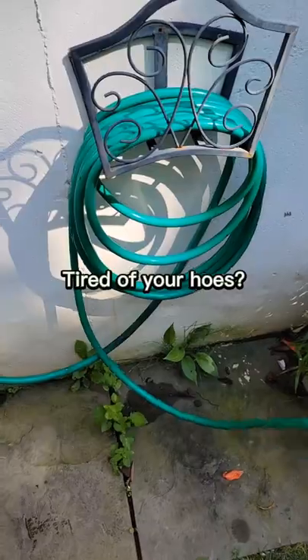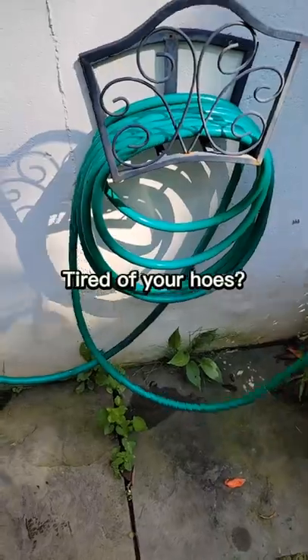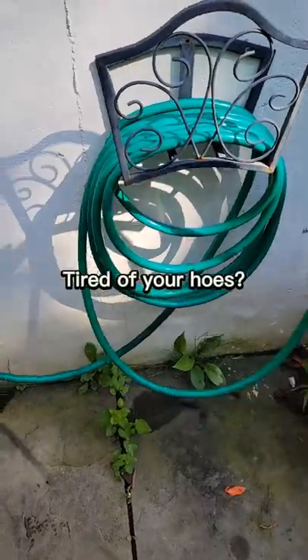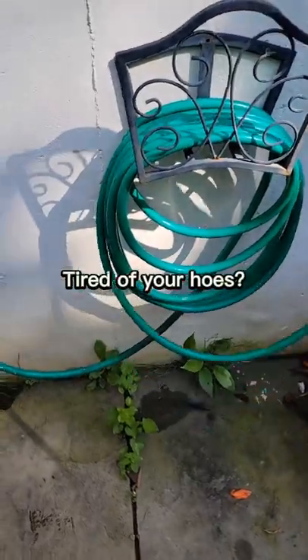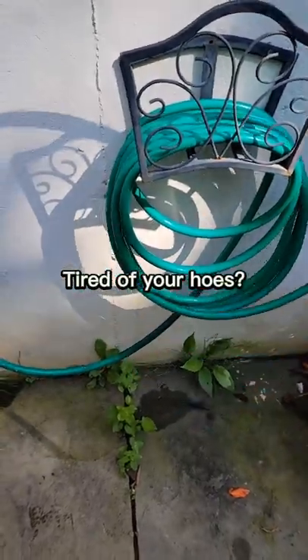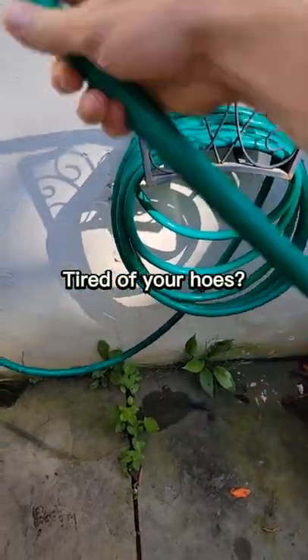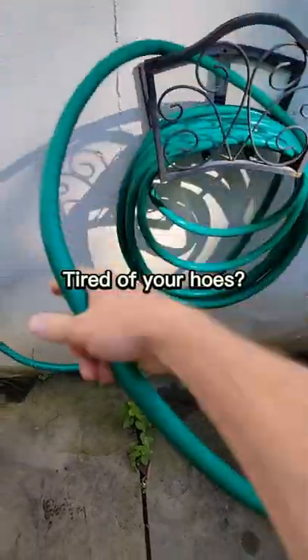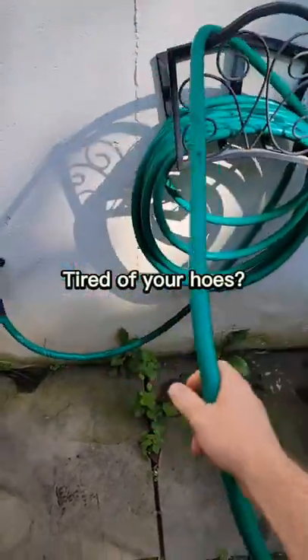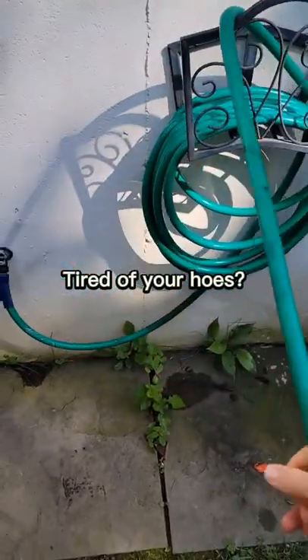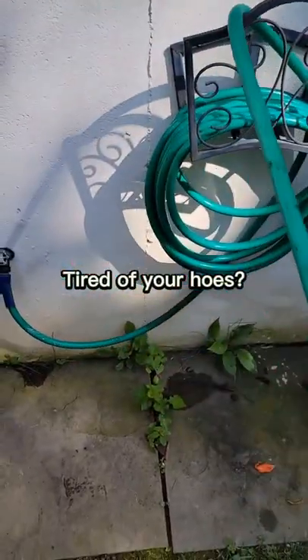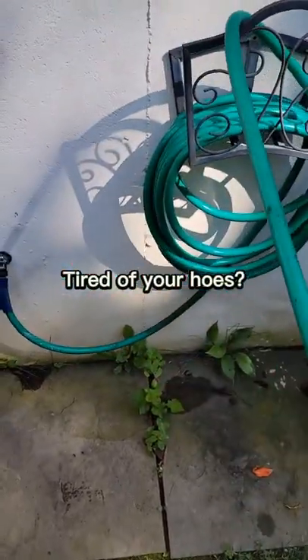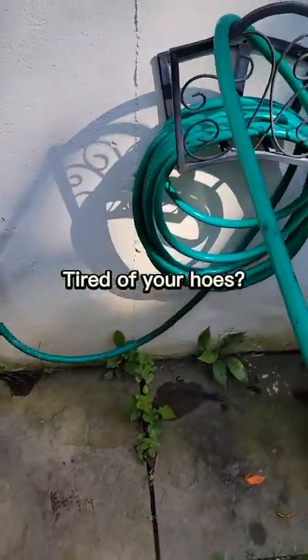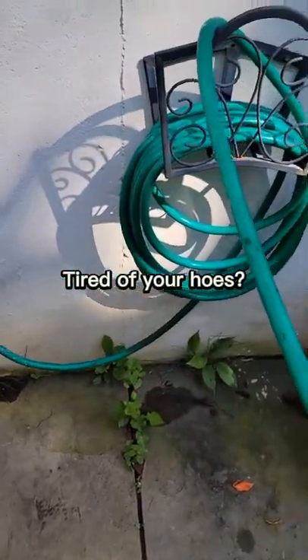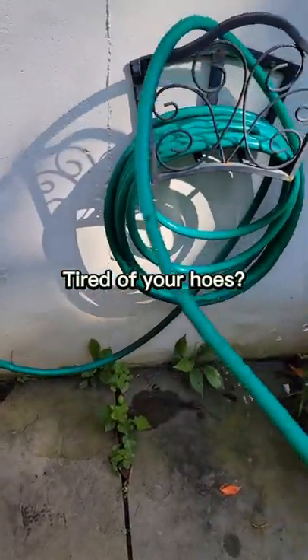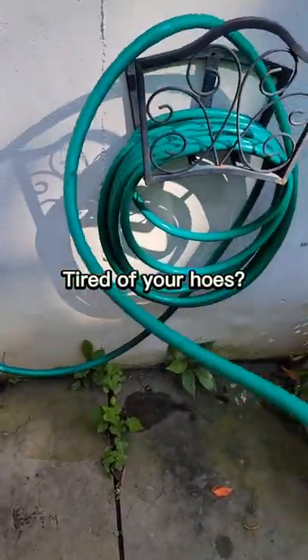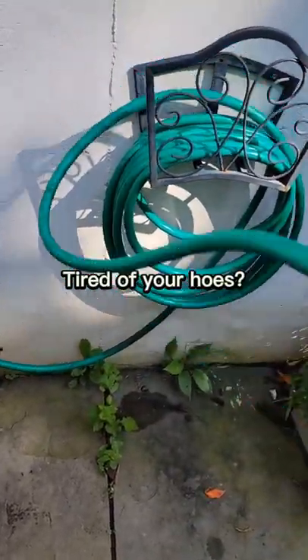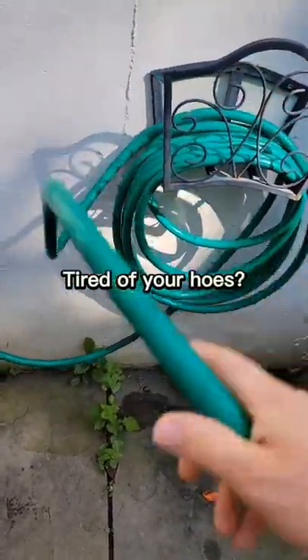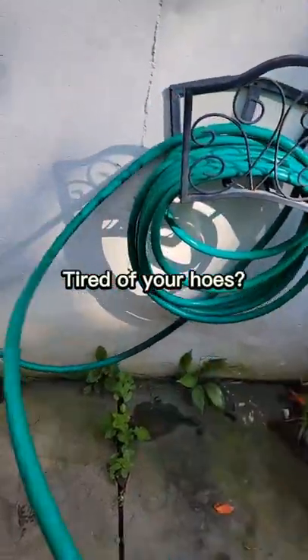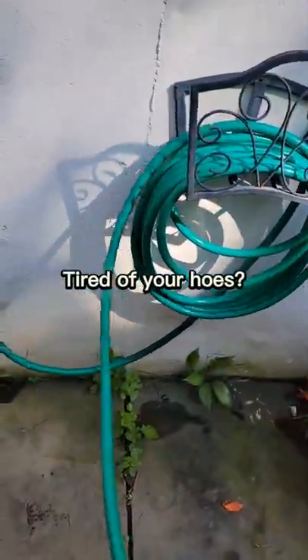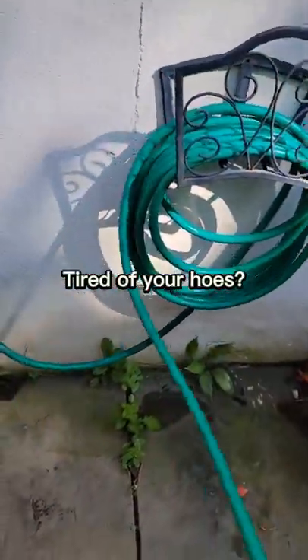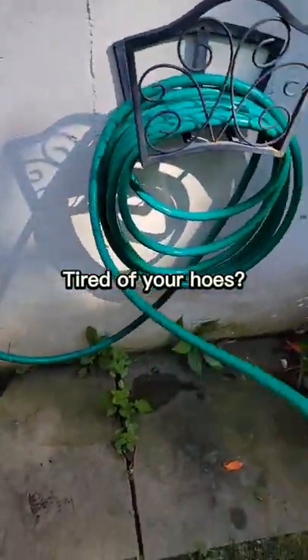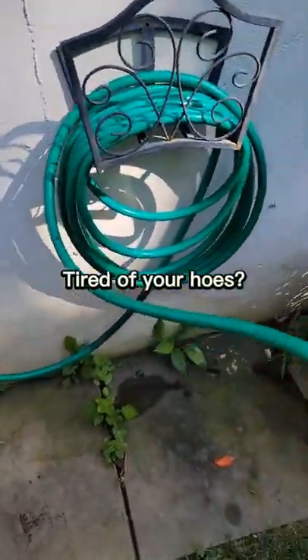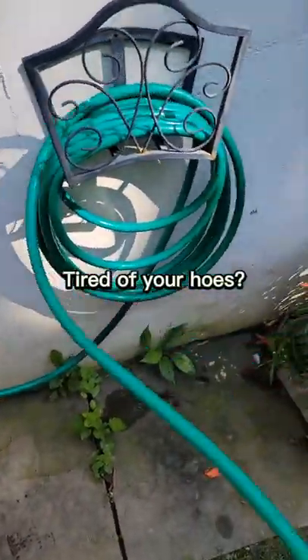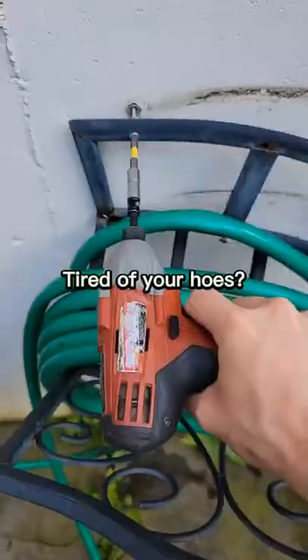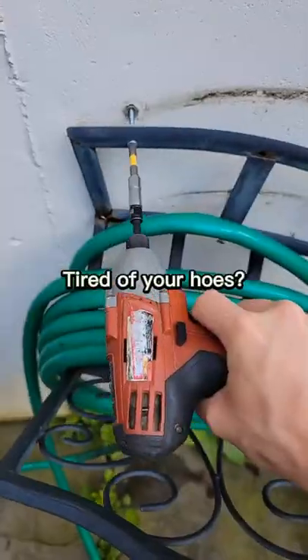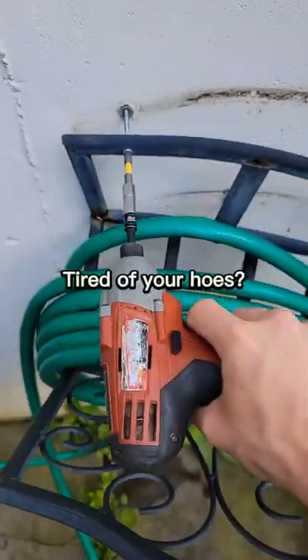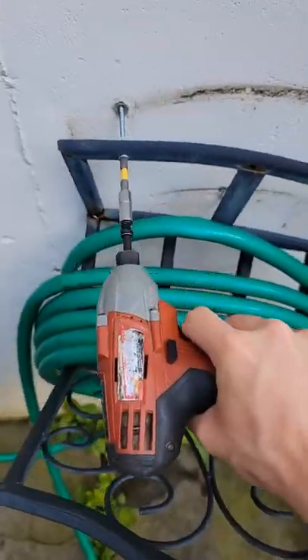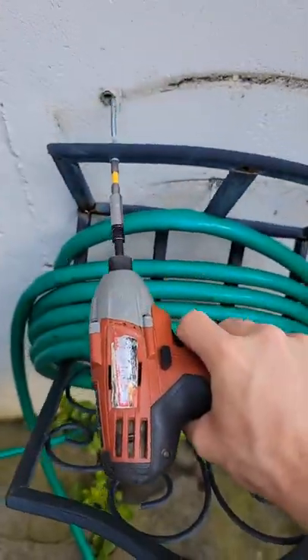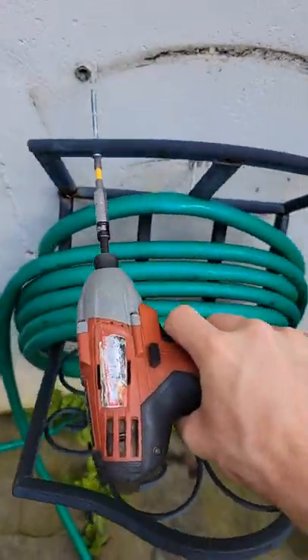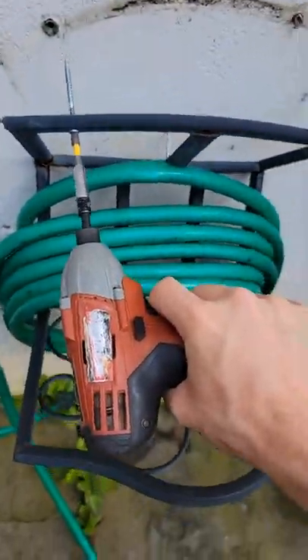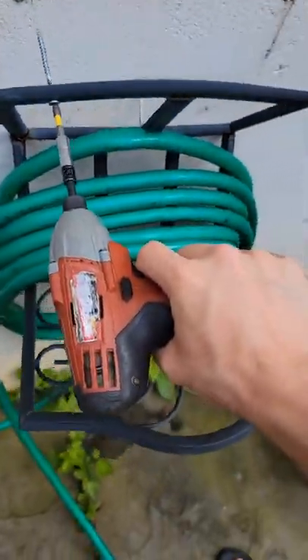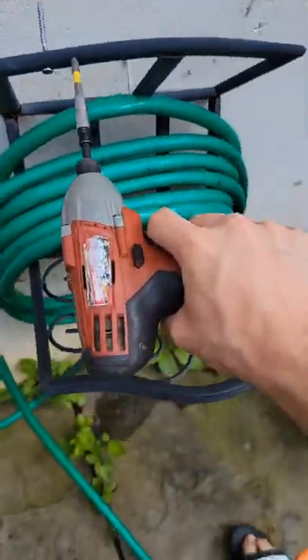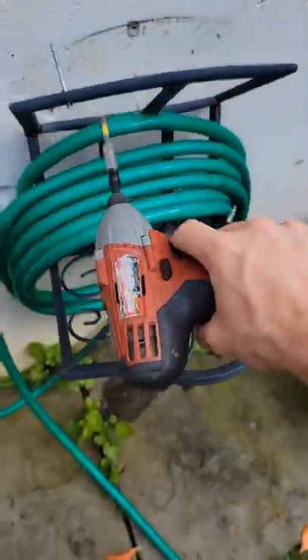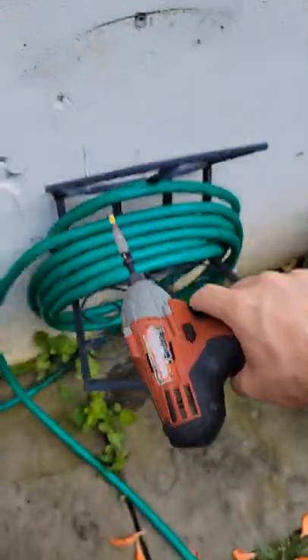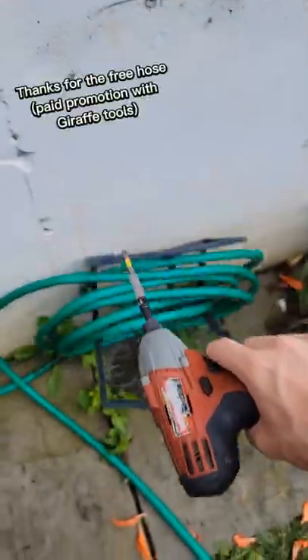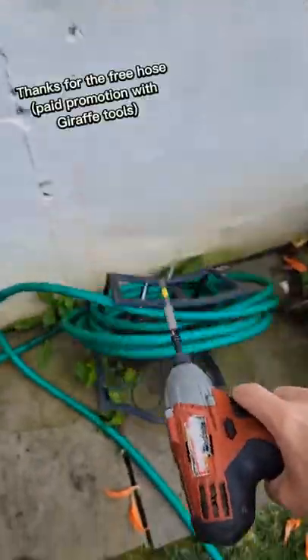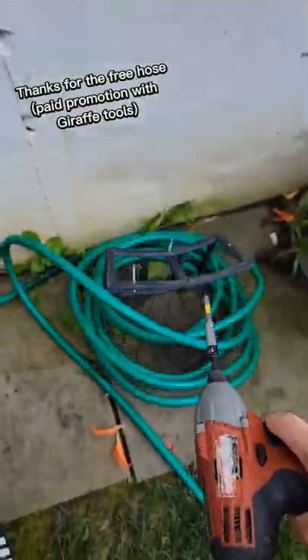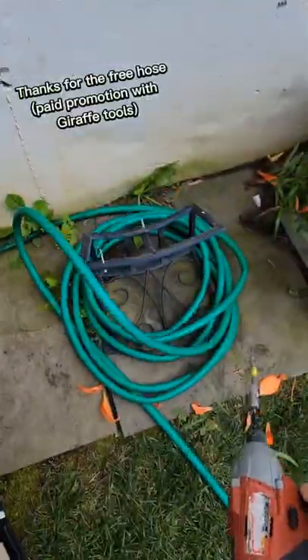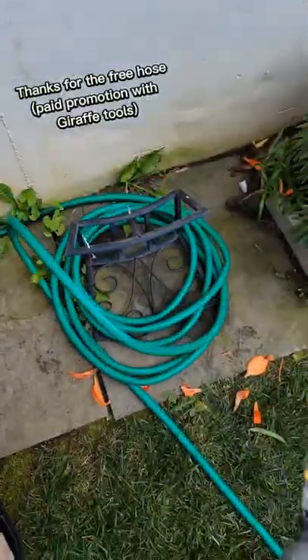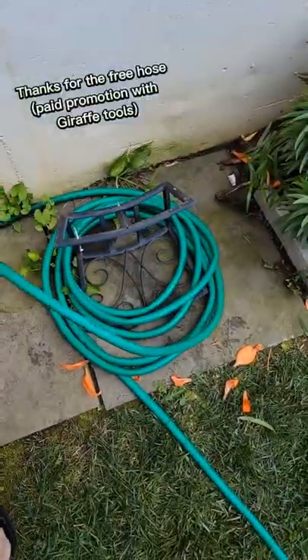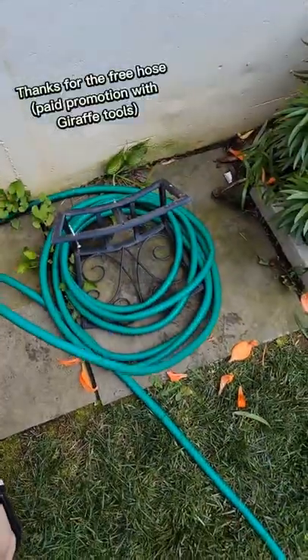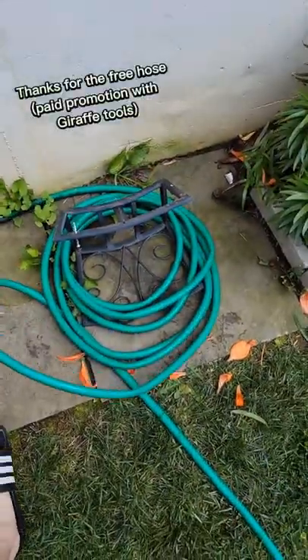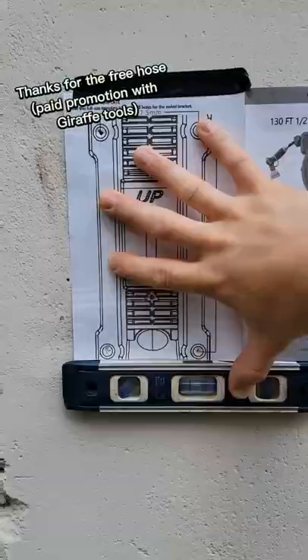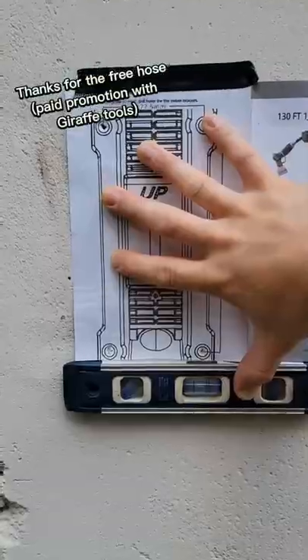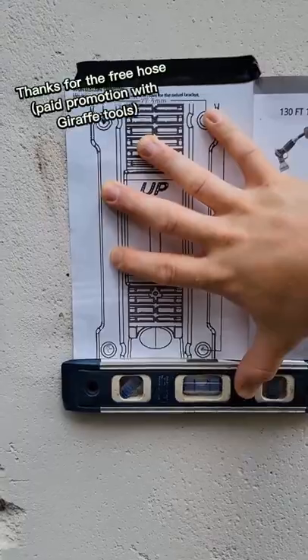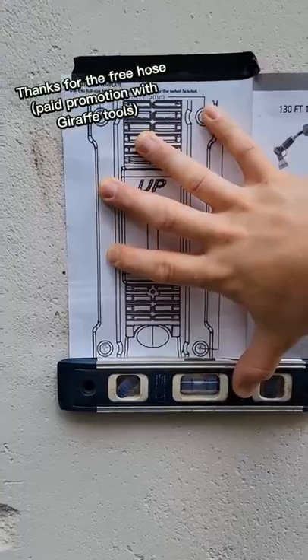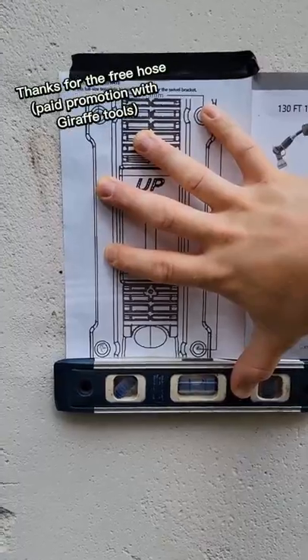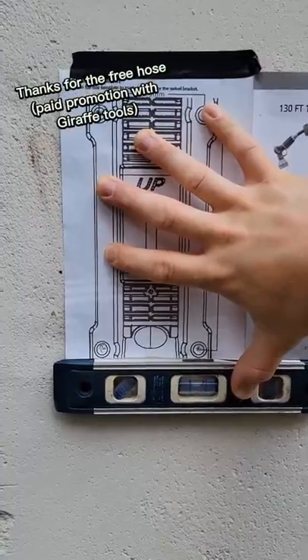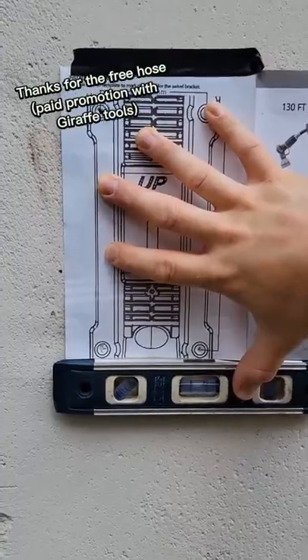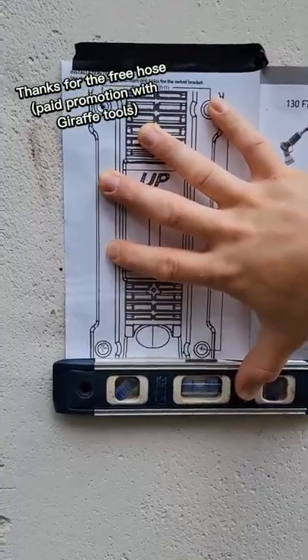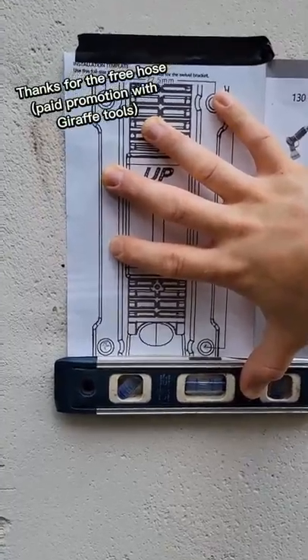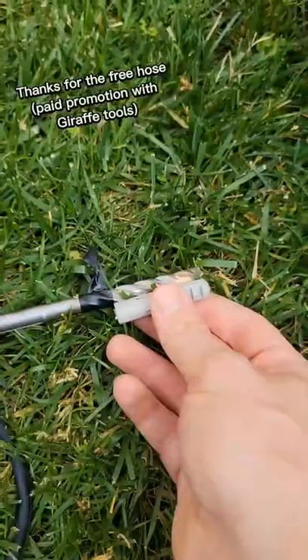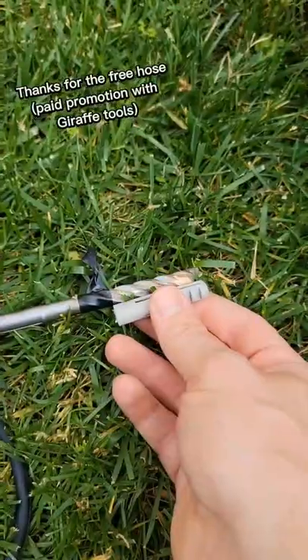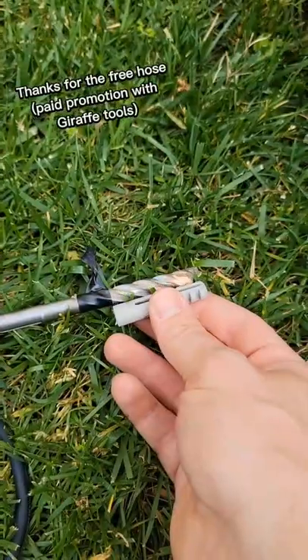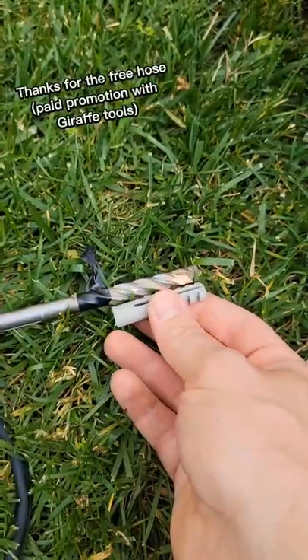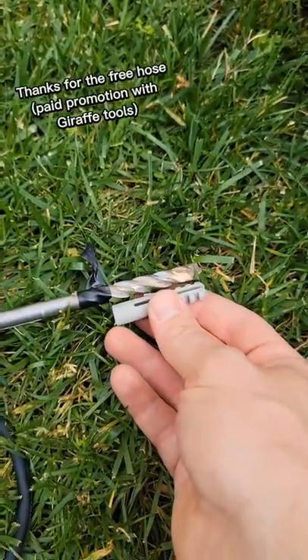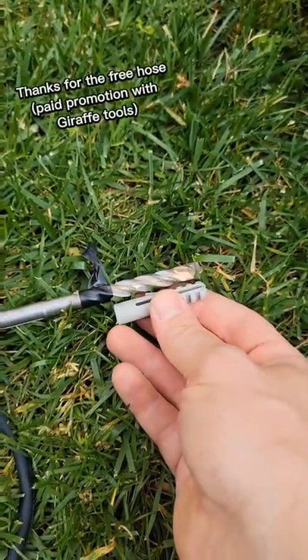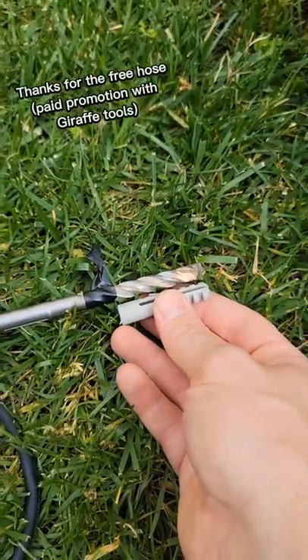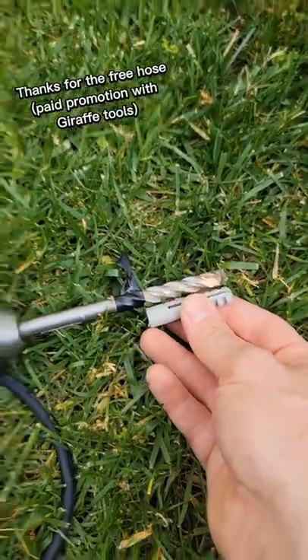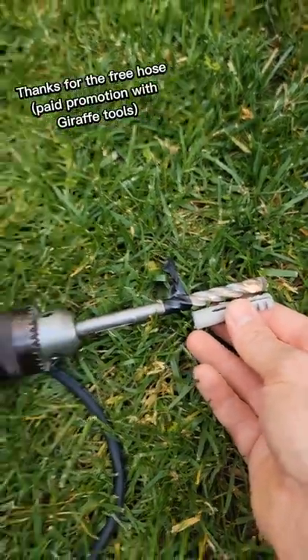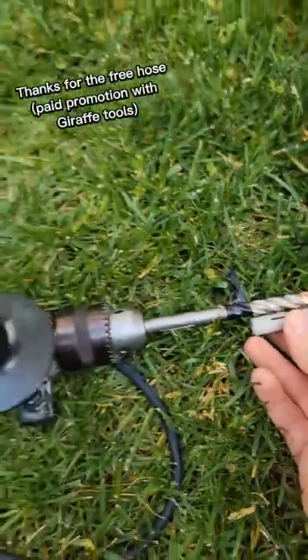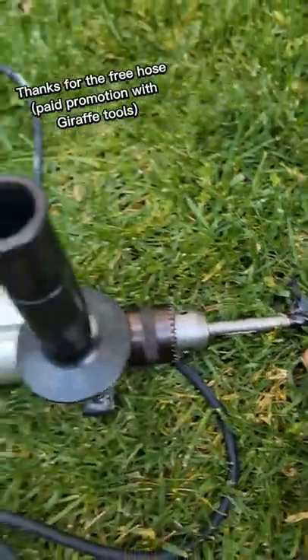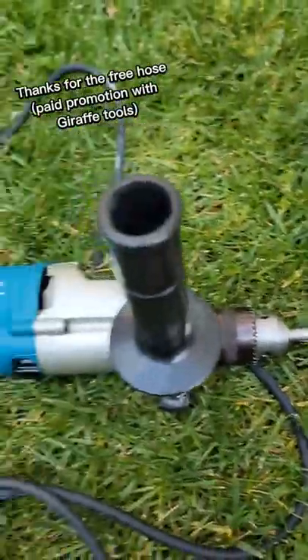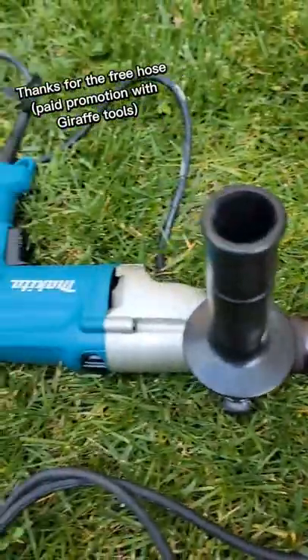Are these hose out here getting on your nerves? Maybe the hose just doesn't want to do what you want — it's not cooperating with you. Well, out with the old hose and in with the new hose is what I say.